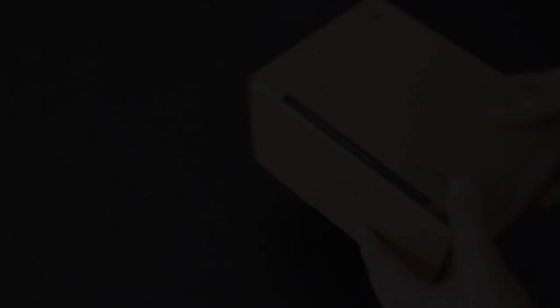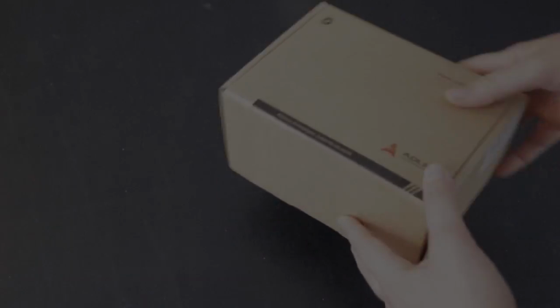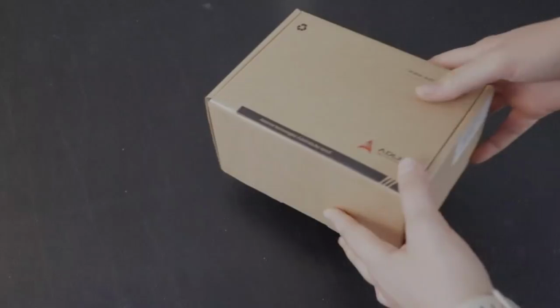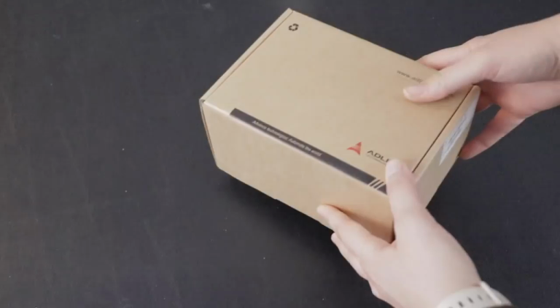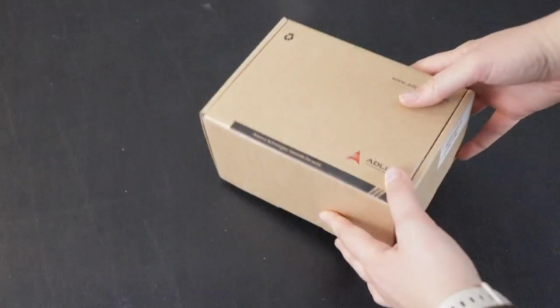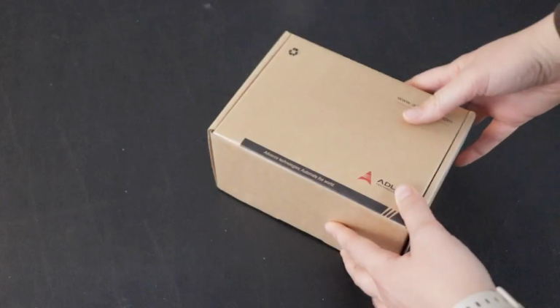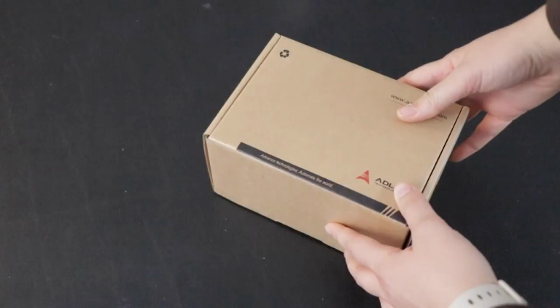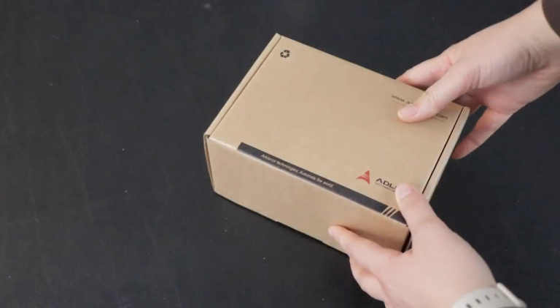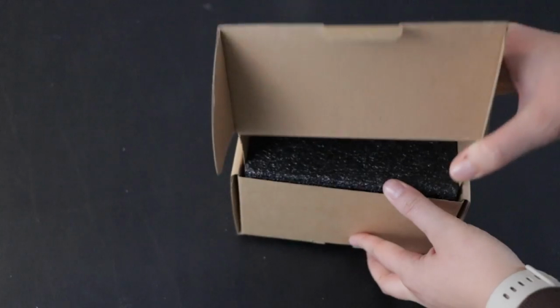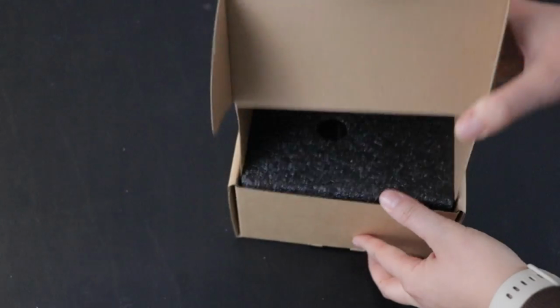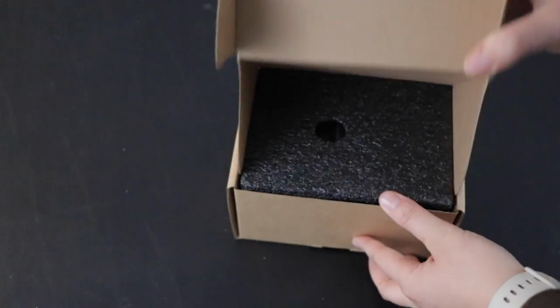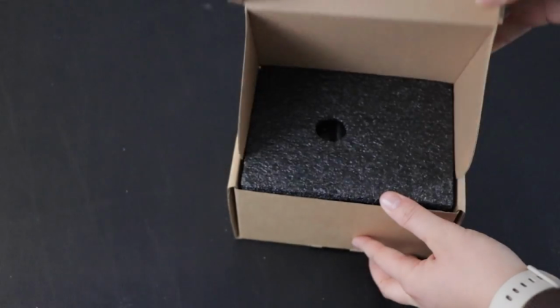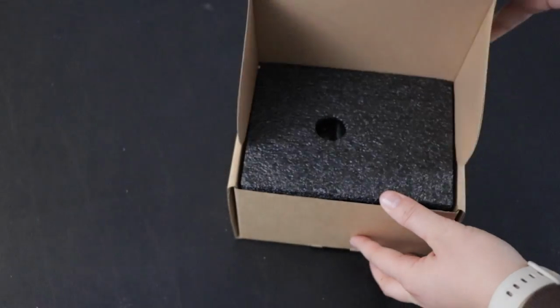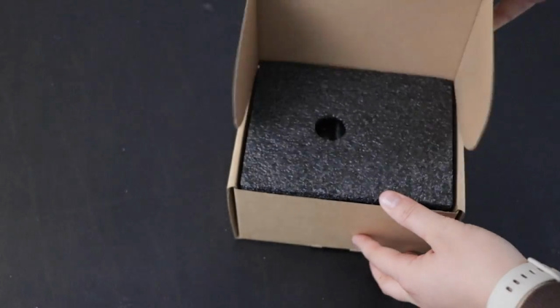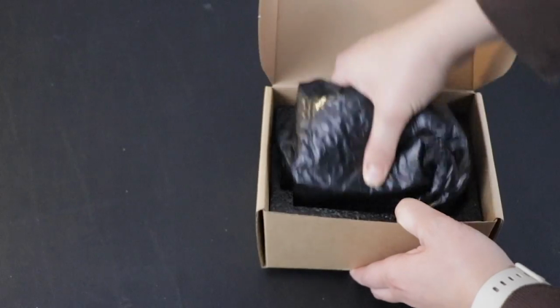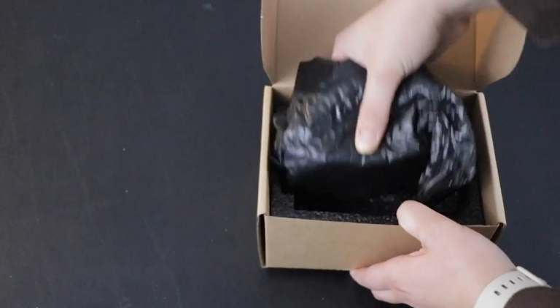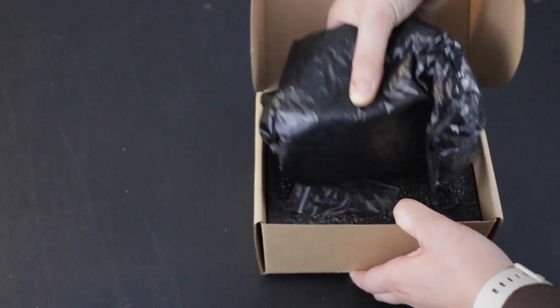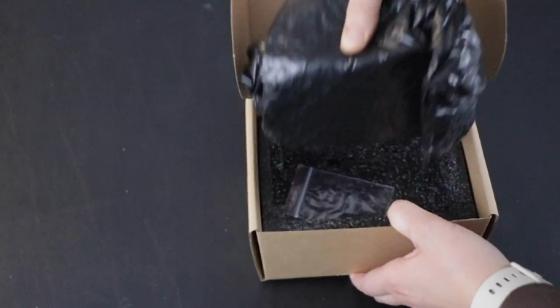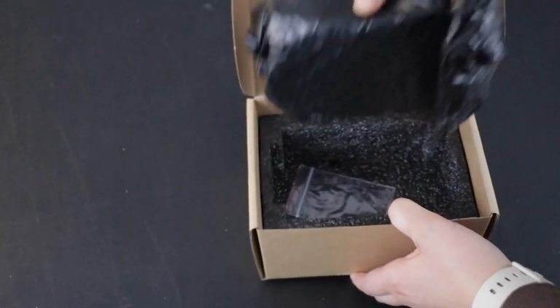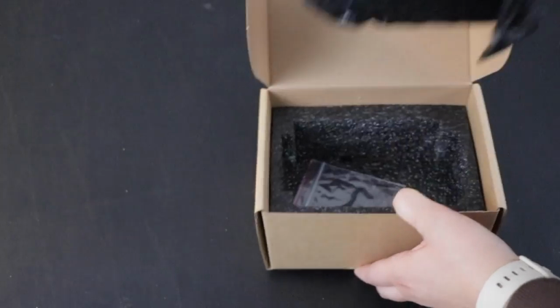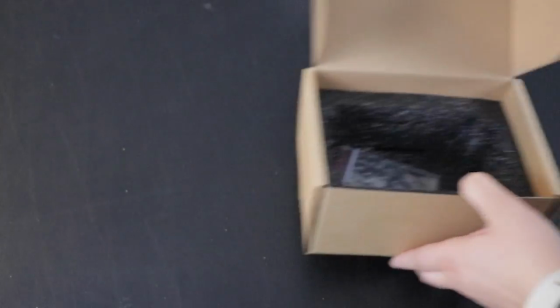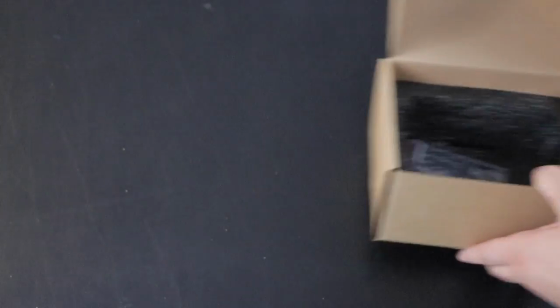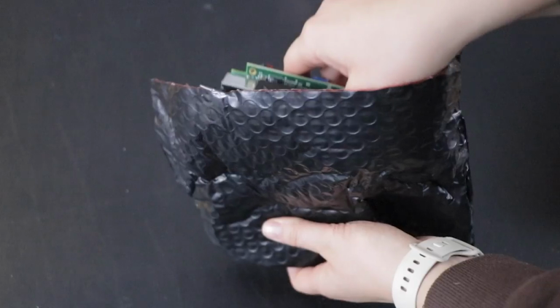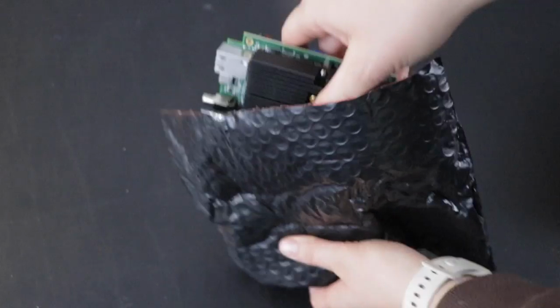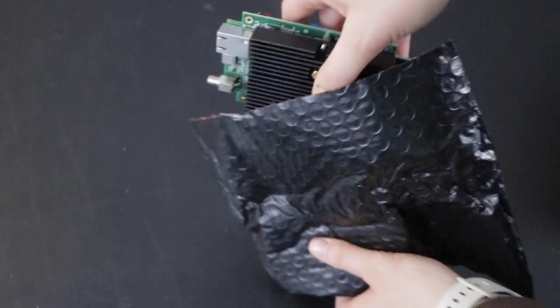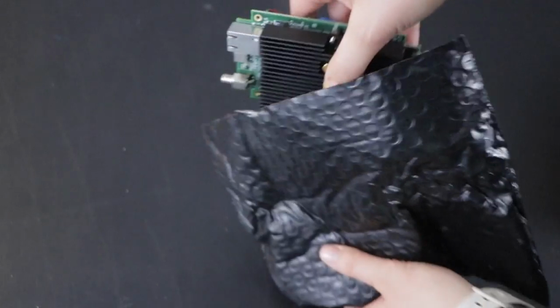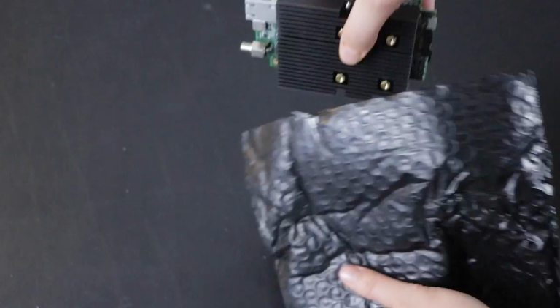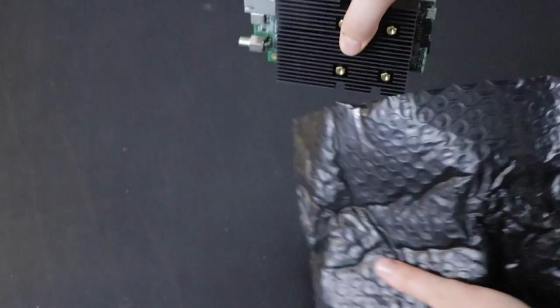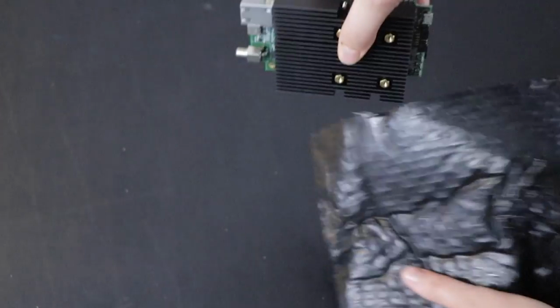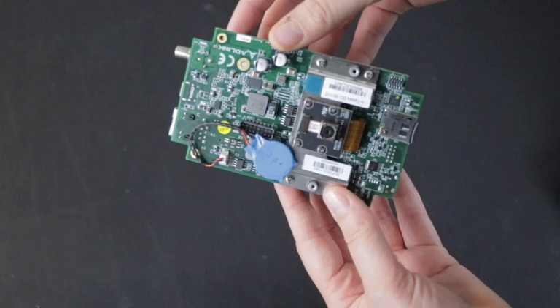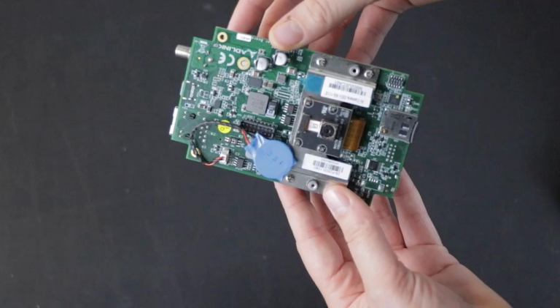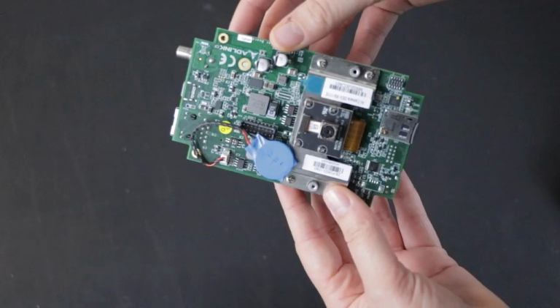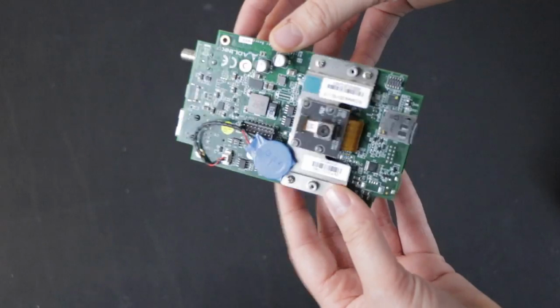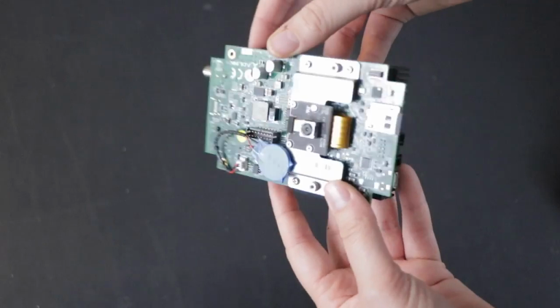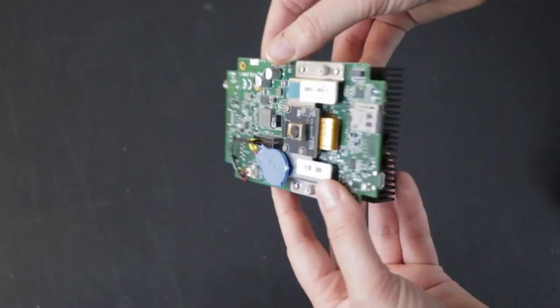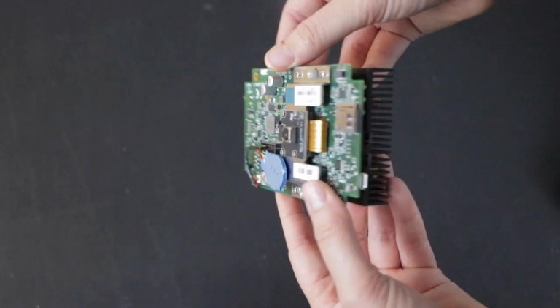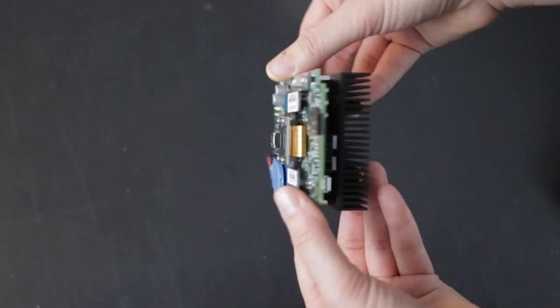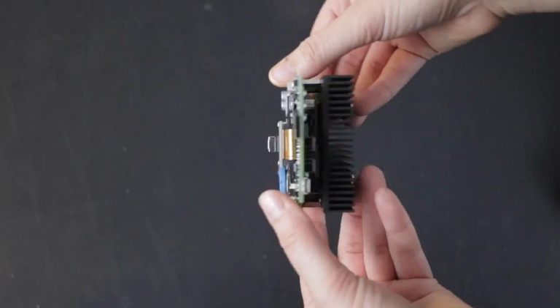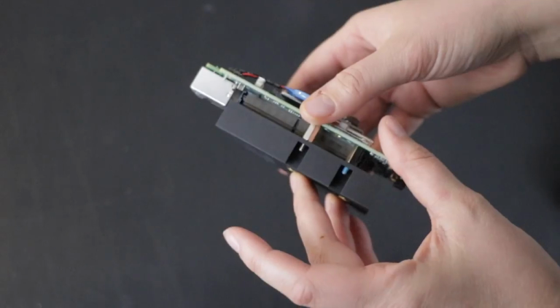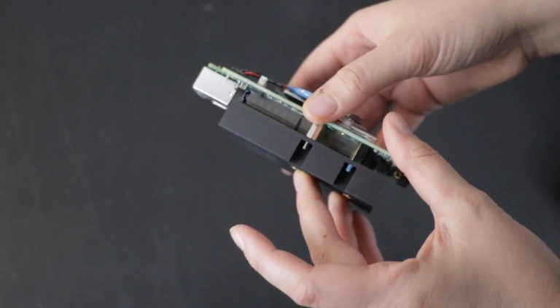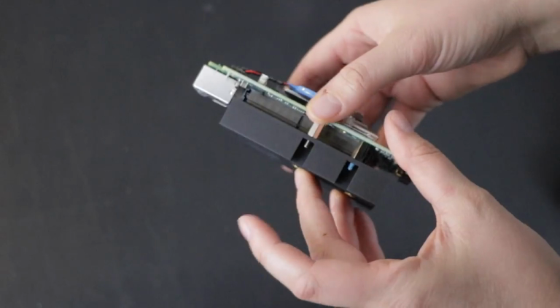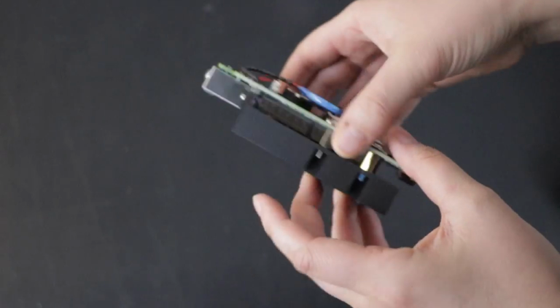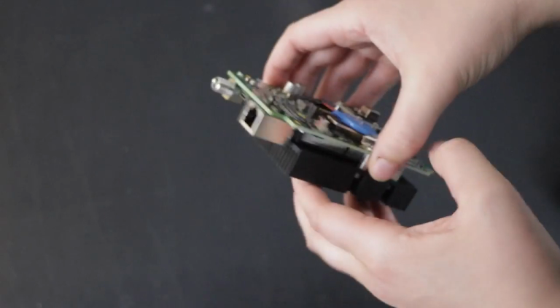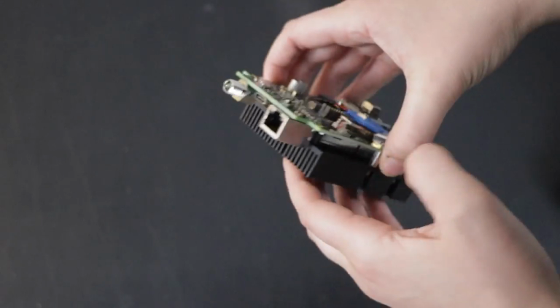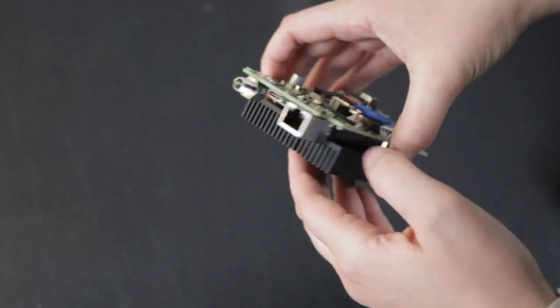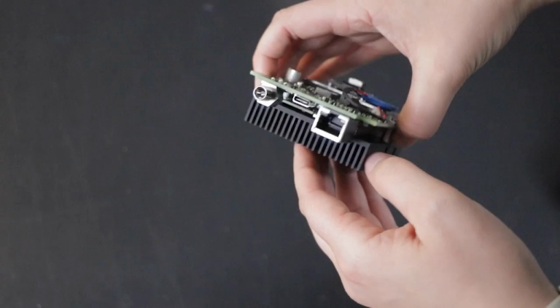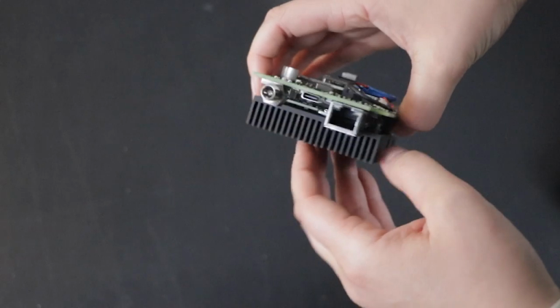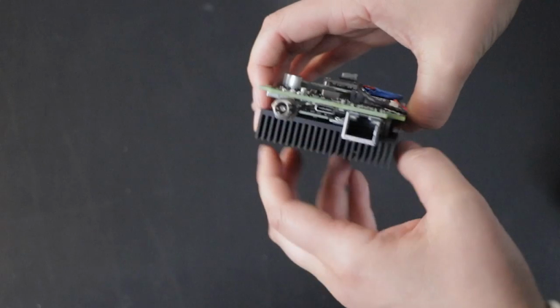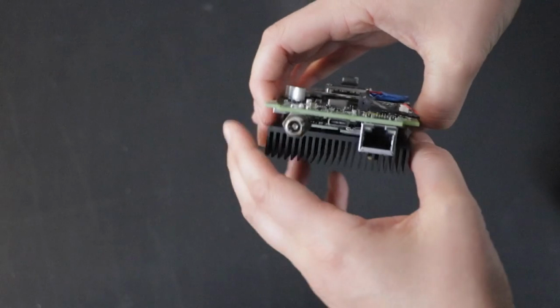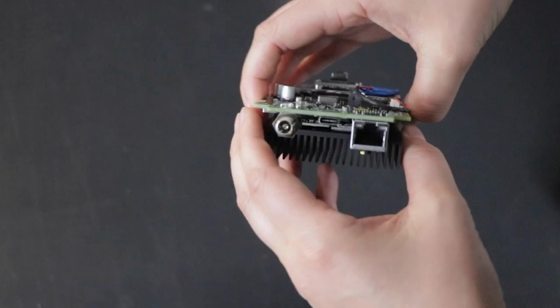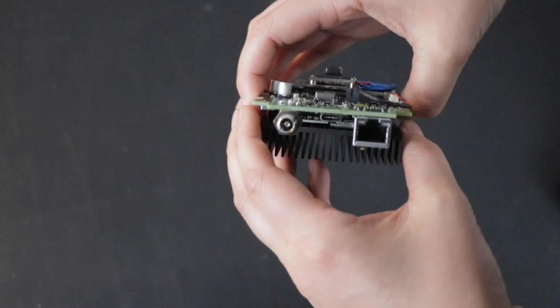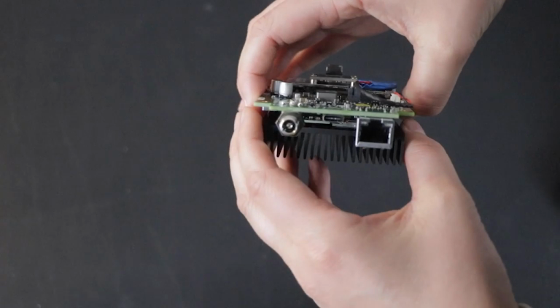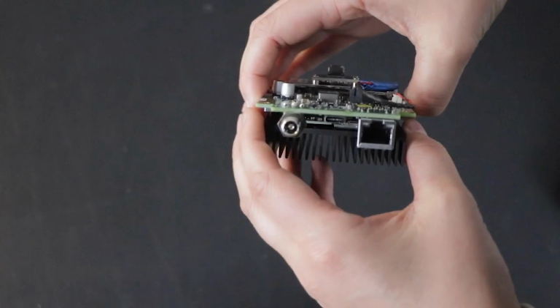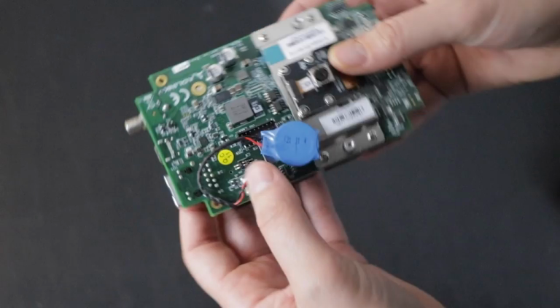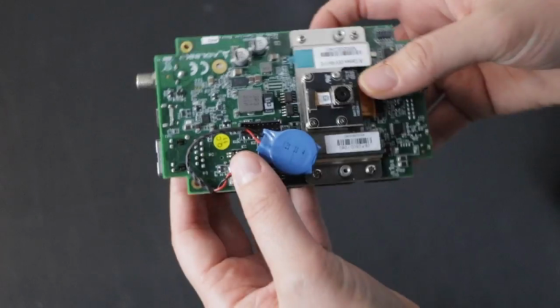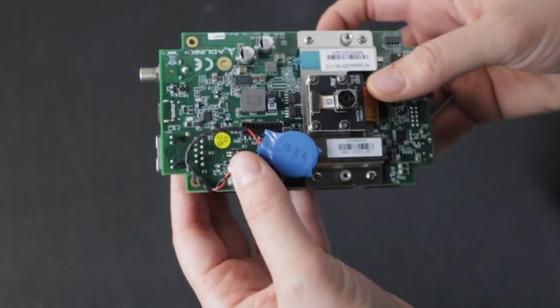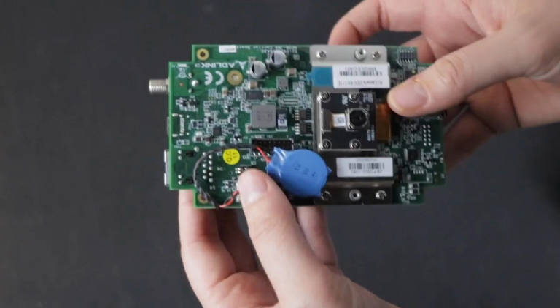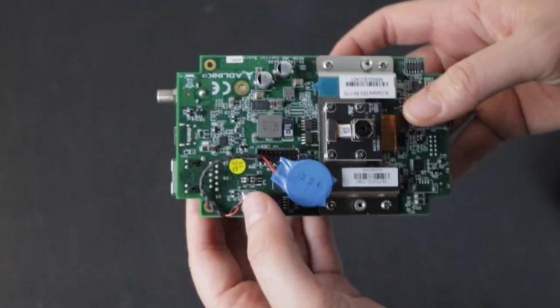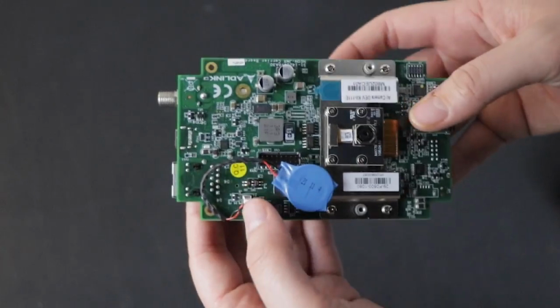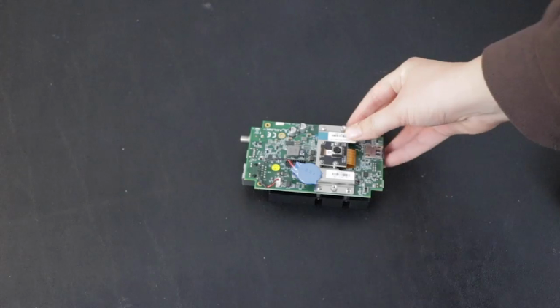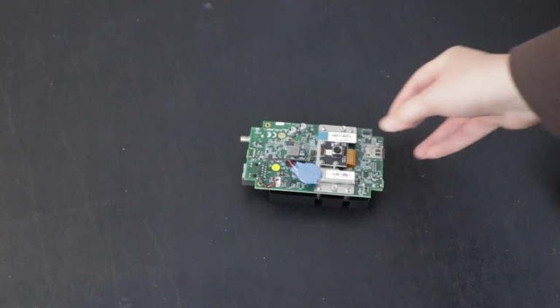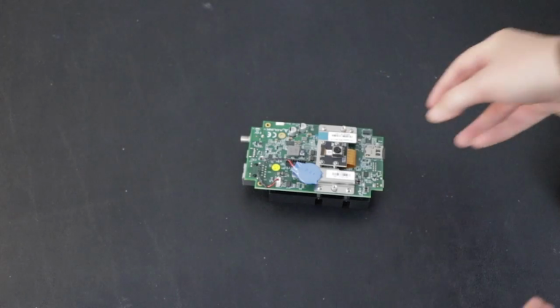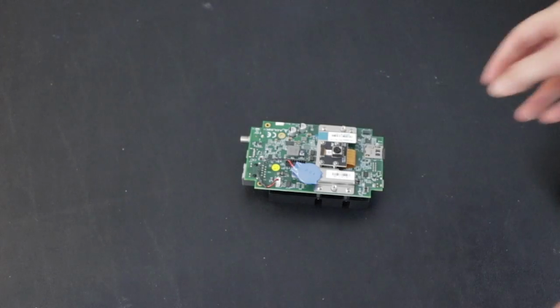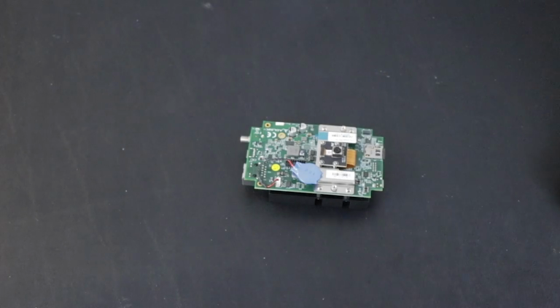This week on DevKit Weekly, we're going to be reviewing and raffling the NVIDIA Jetson Nano-based AI Camera DevKit from AD-Link Technology.